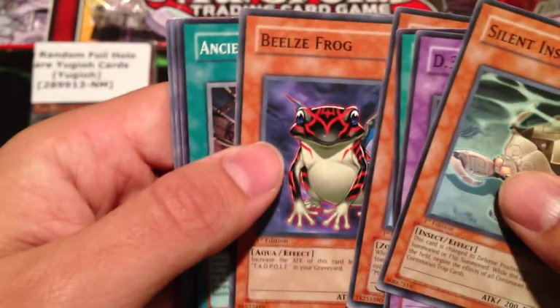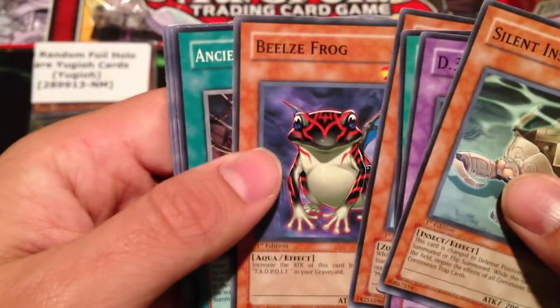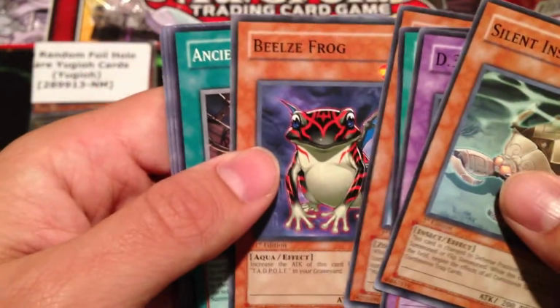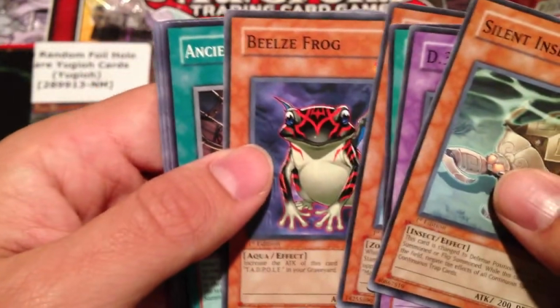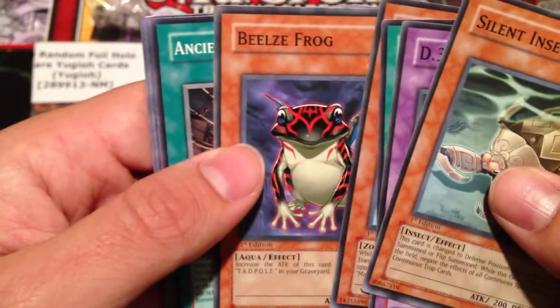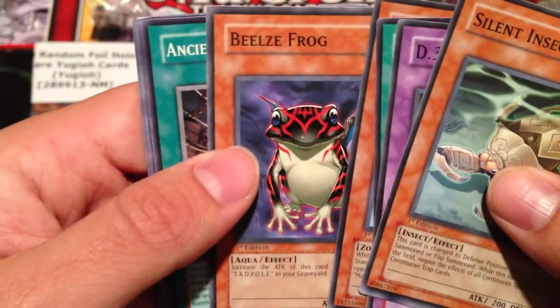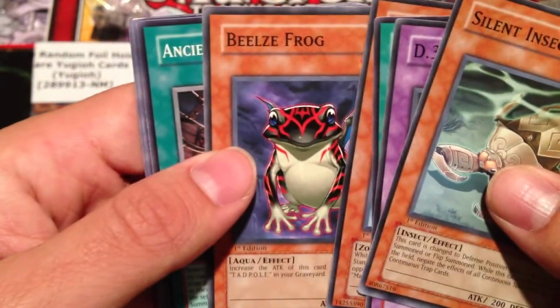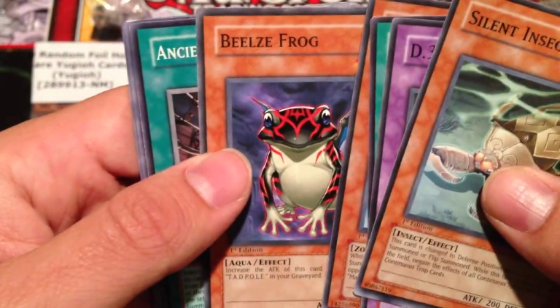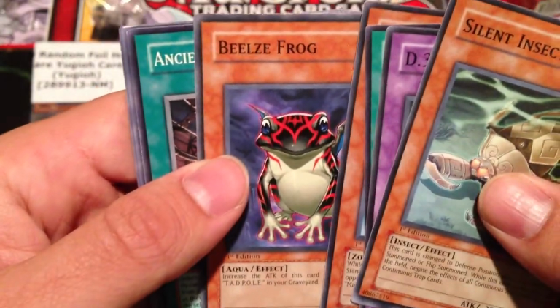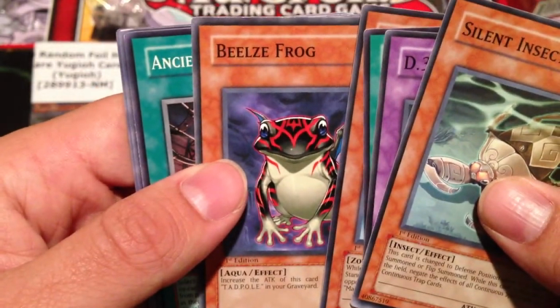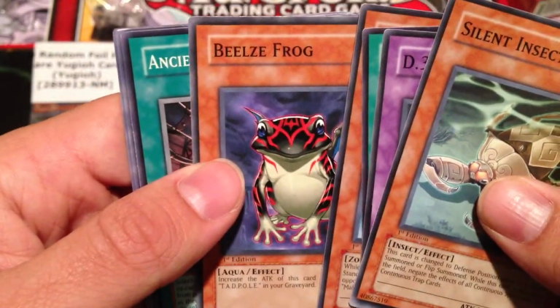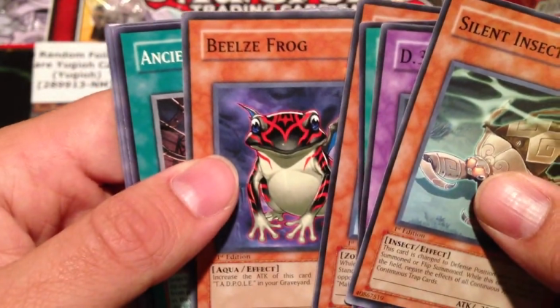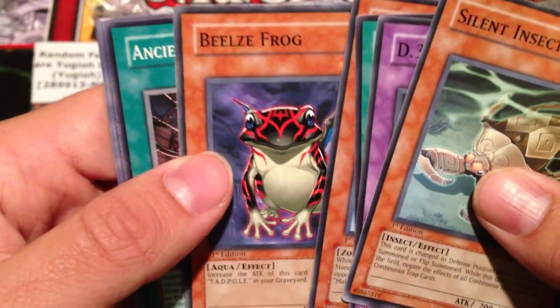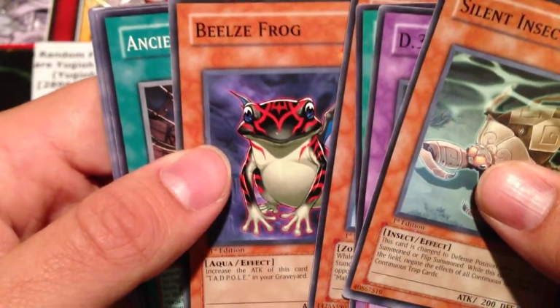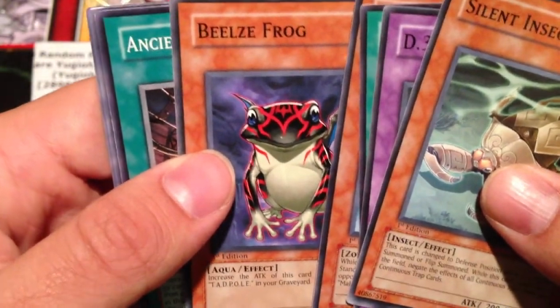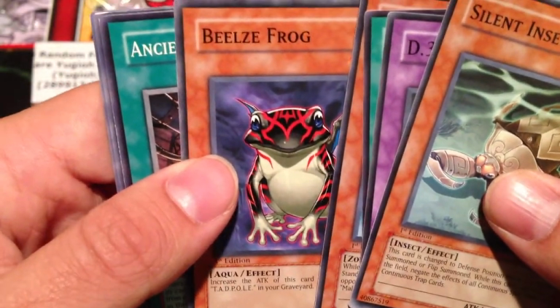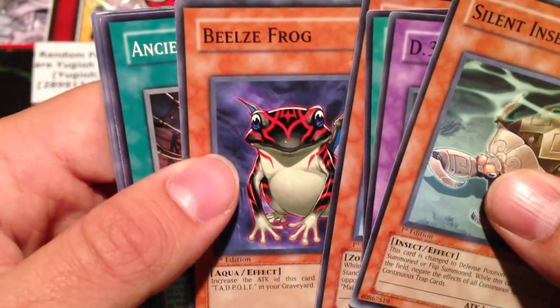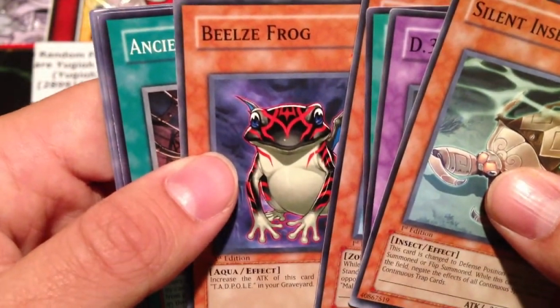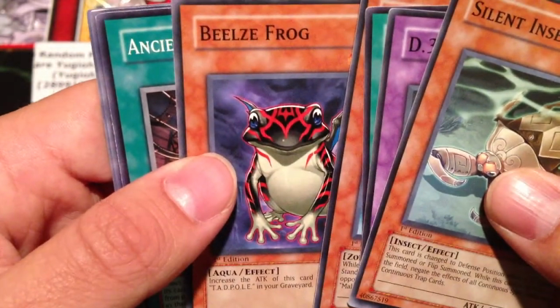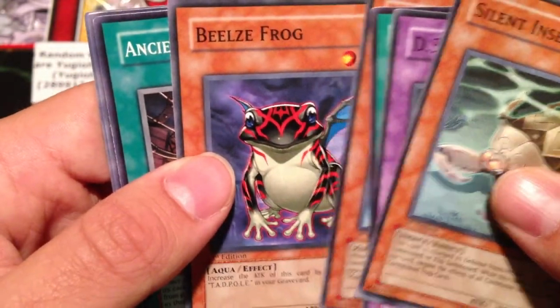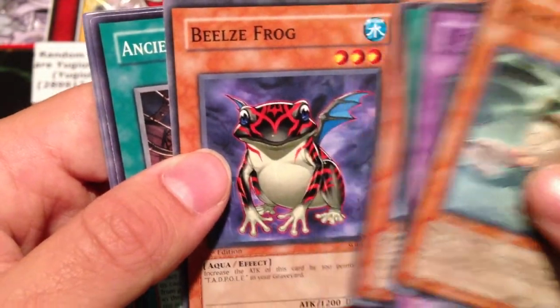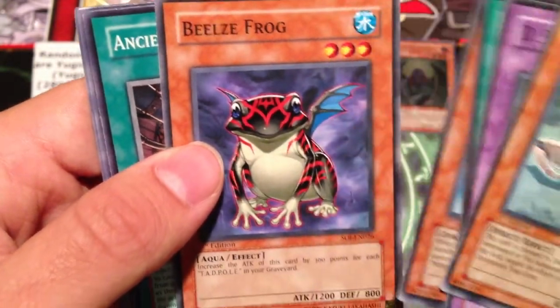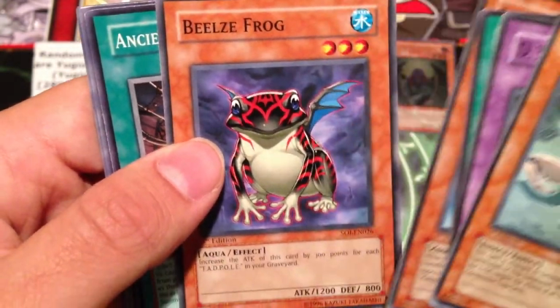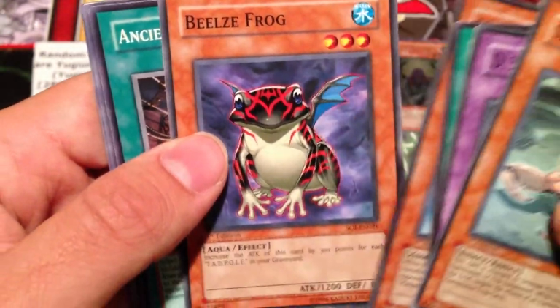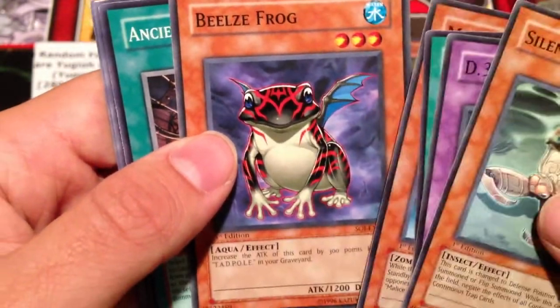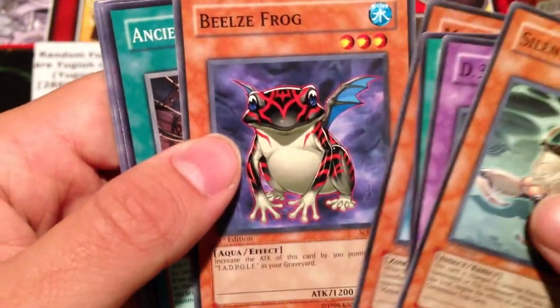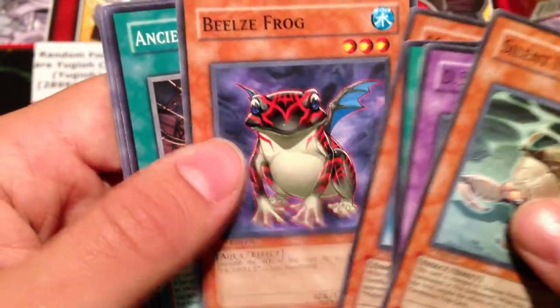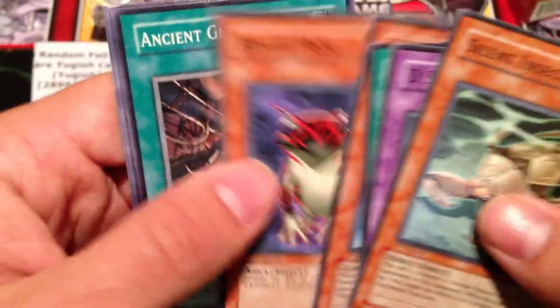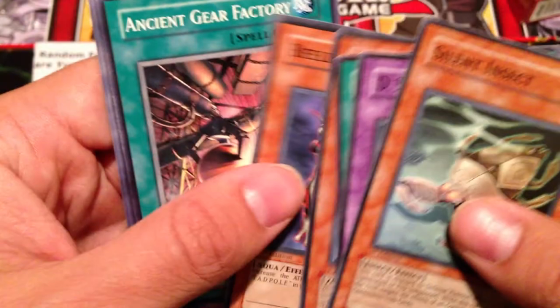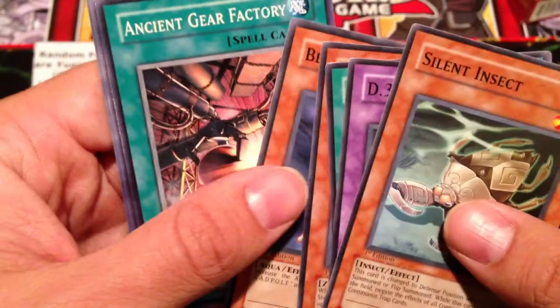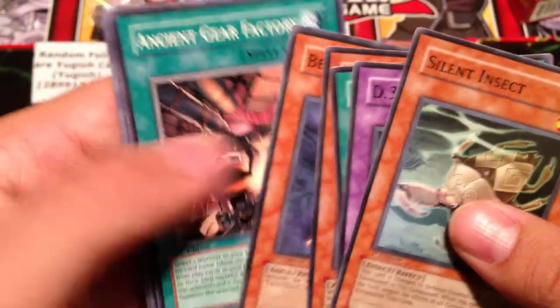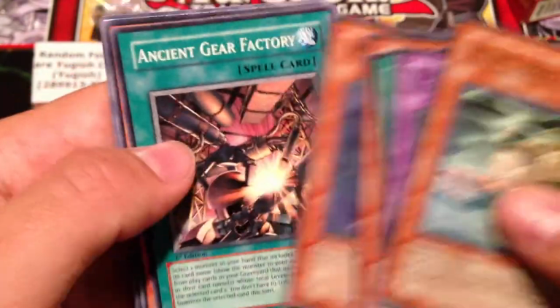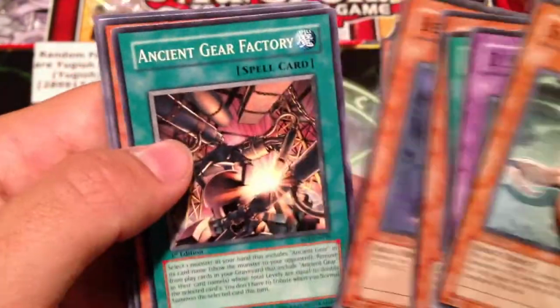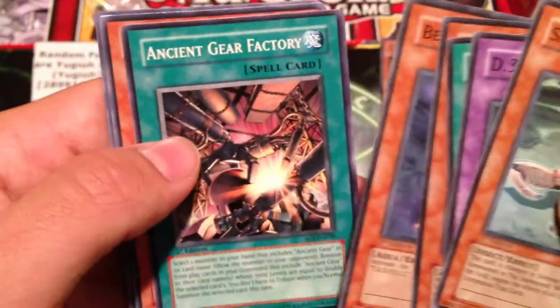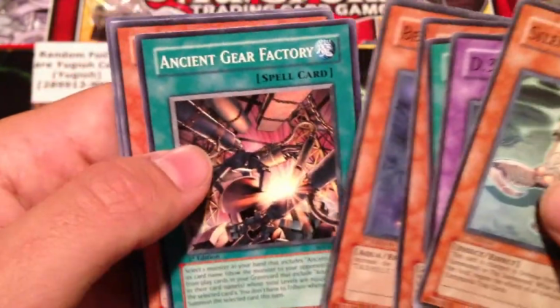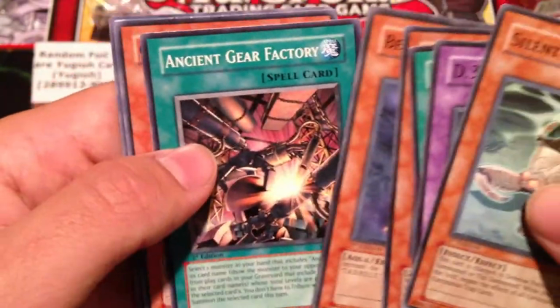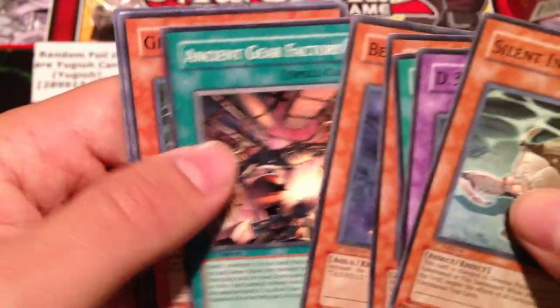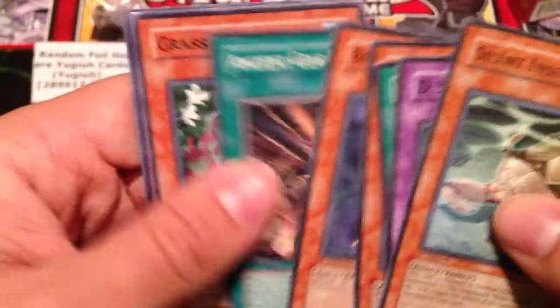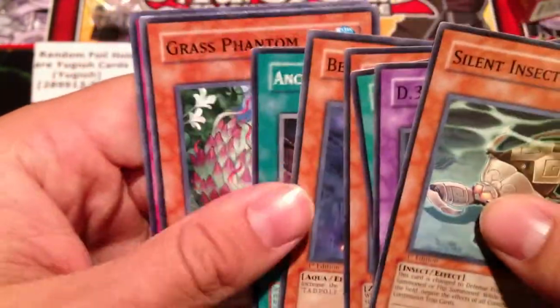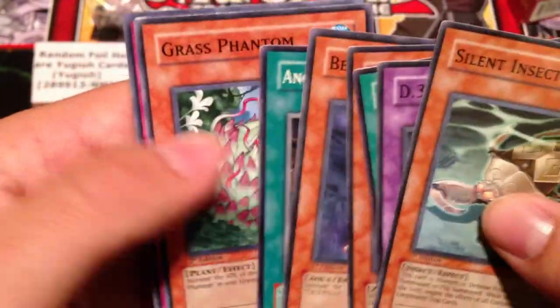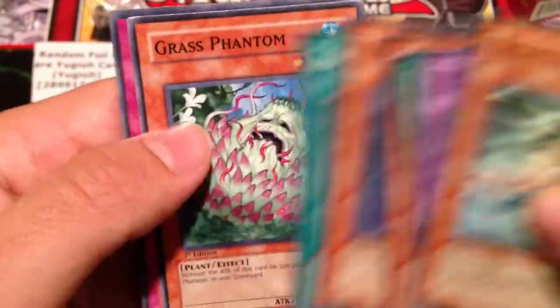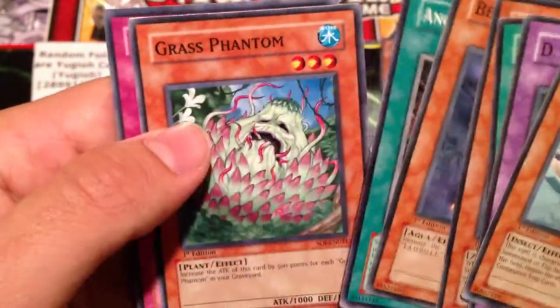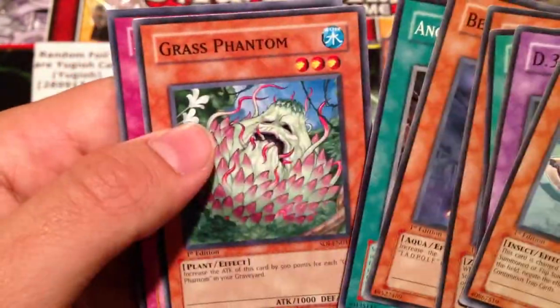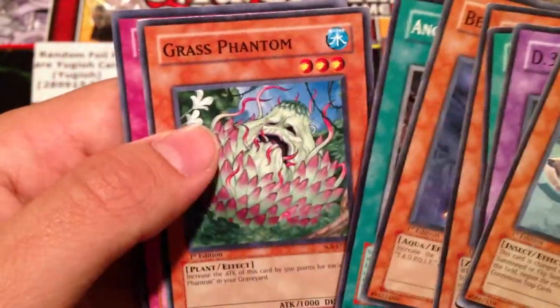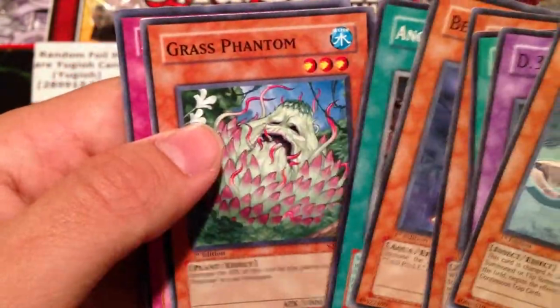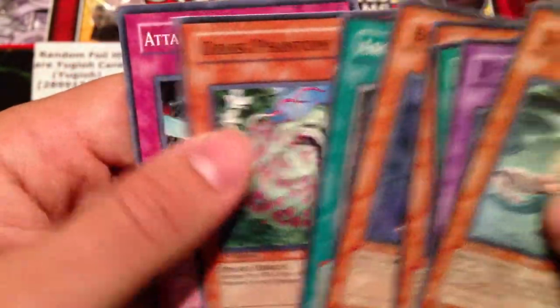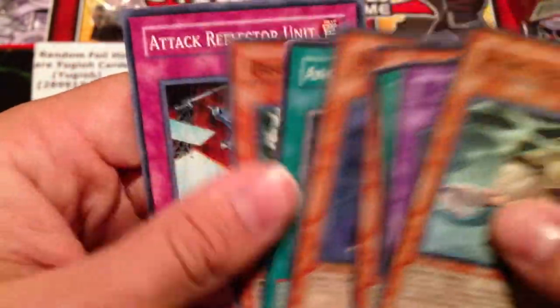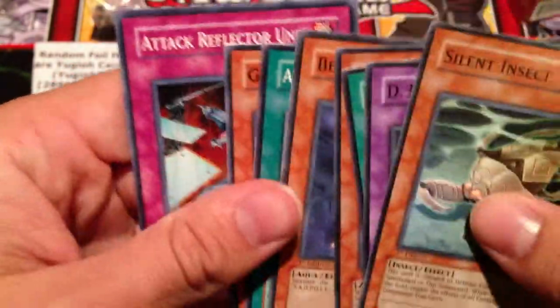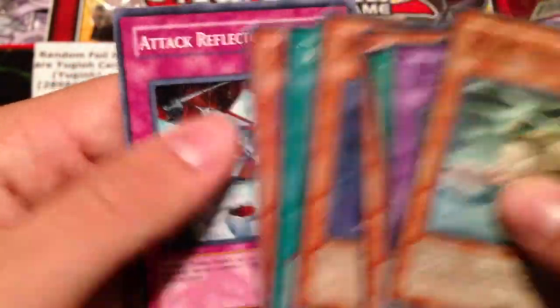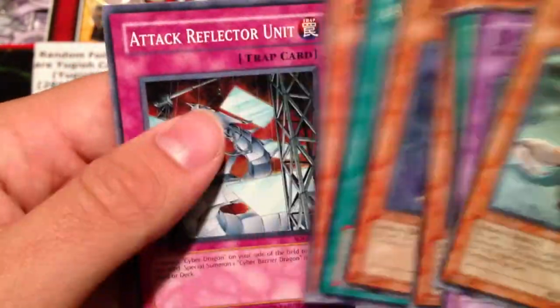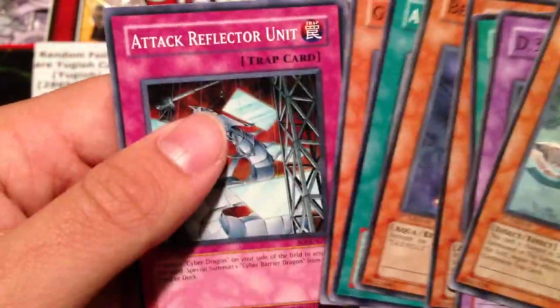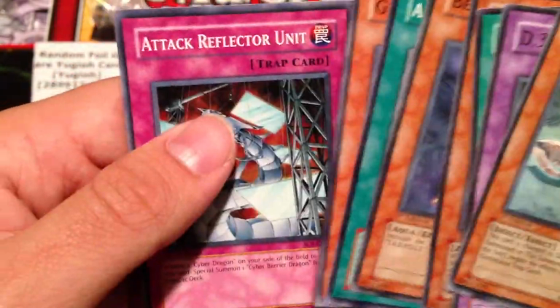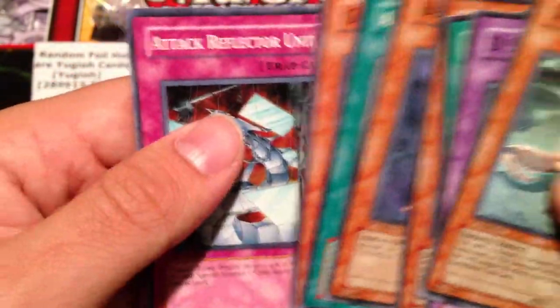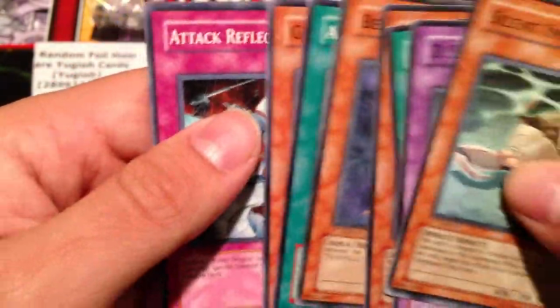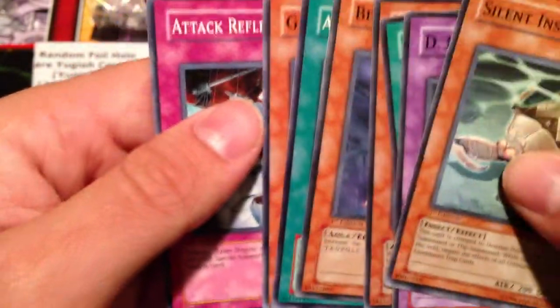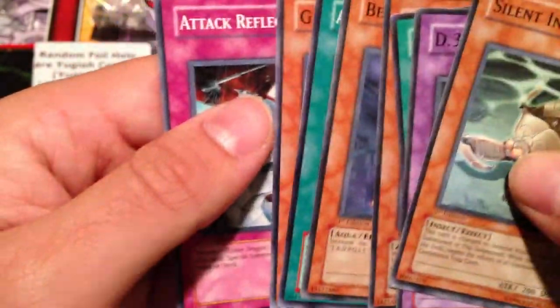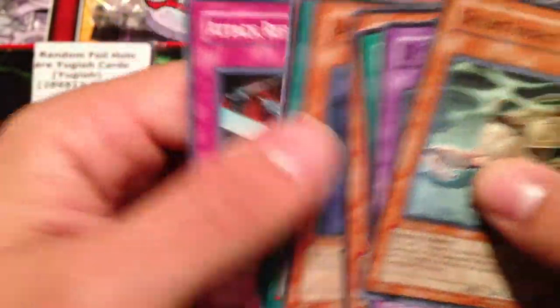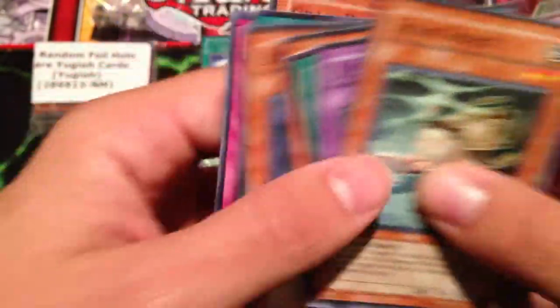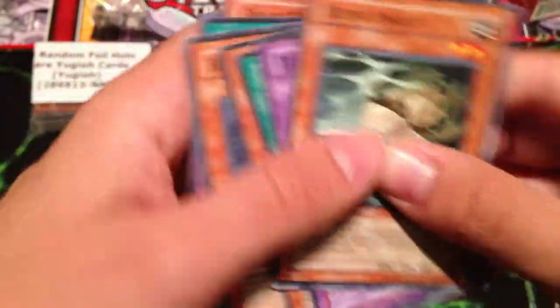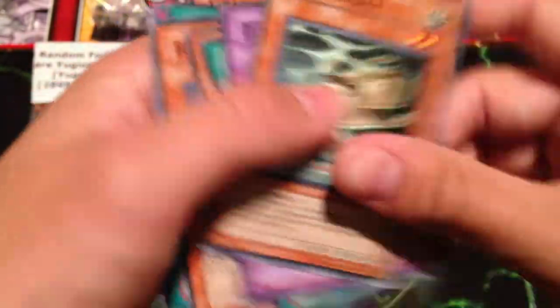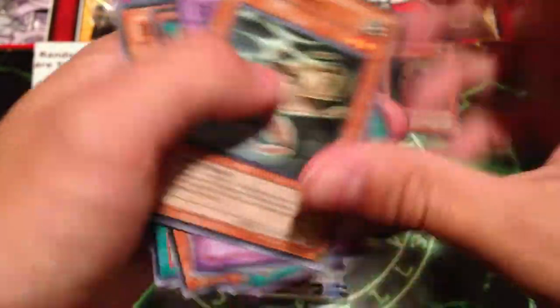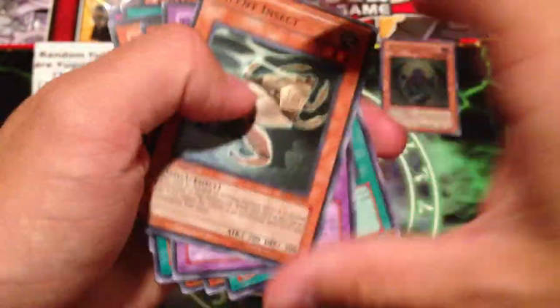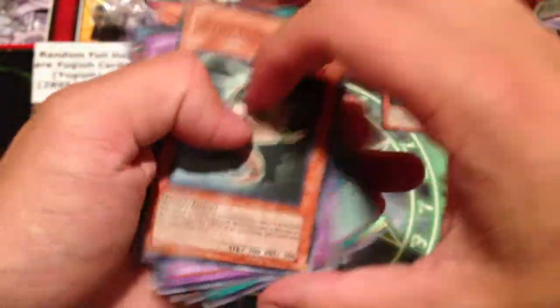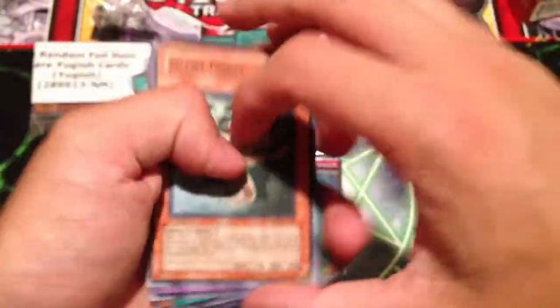Also from pack three: a Belzel Frog, Ancient Gear Factory, Grass Phantom, and Attack Reflector Unit.